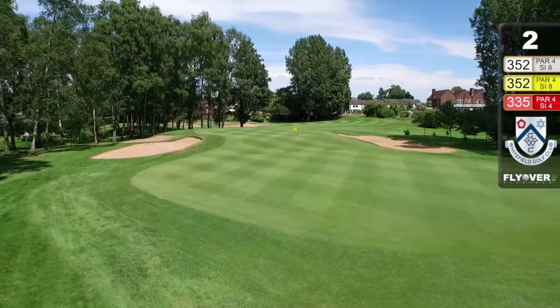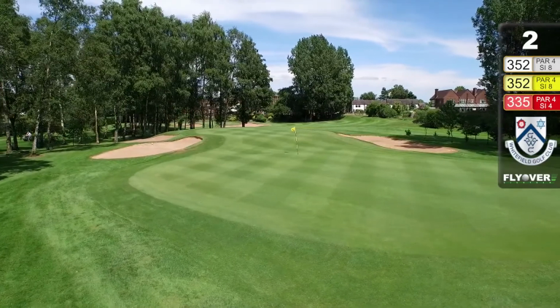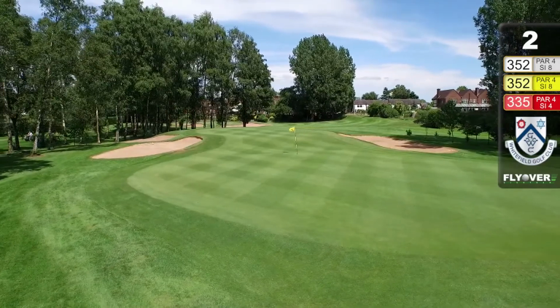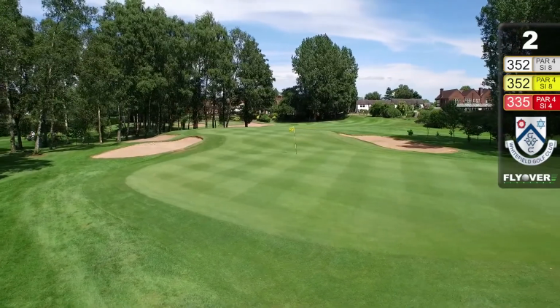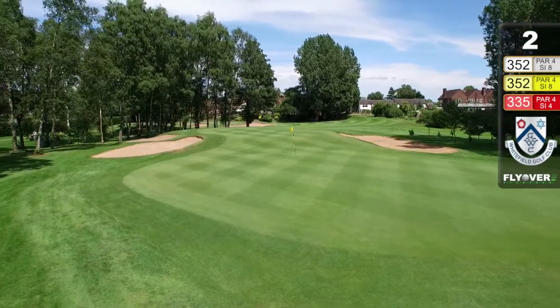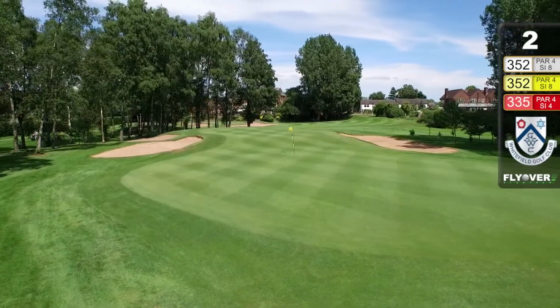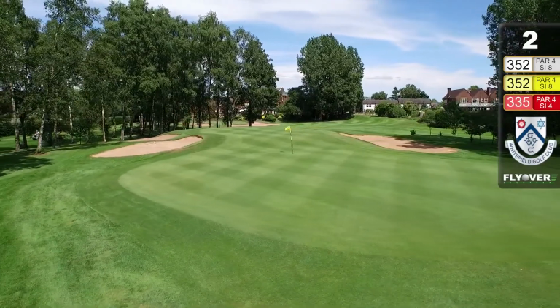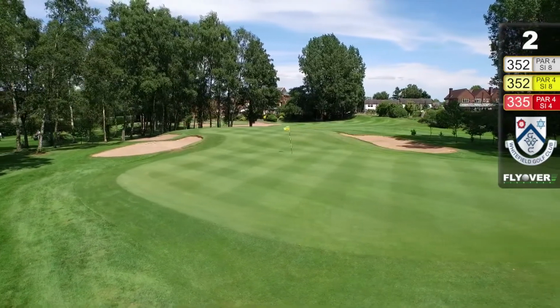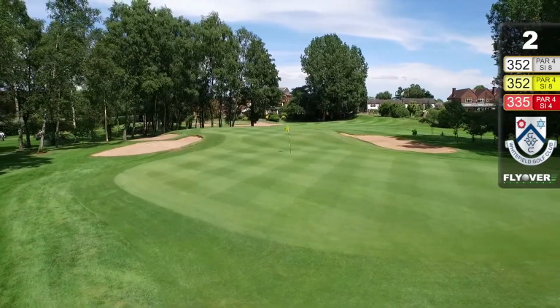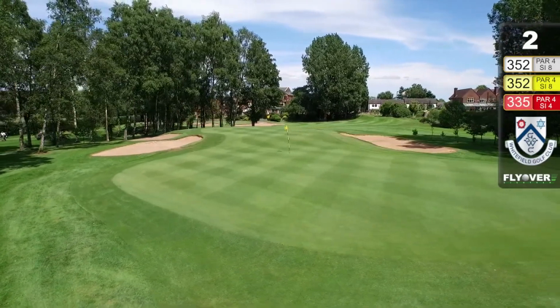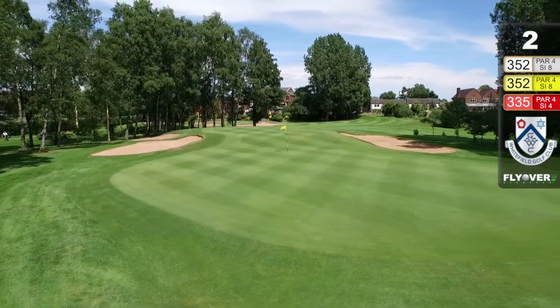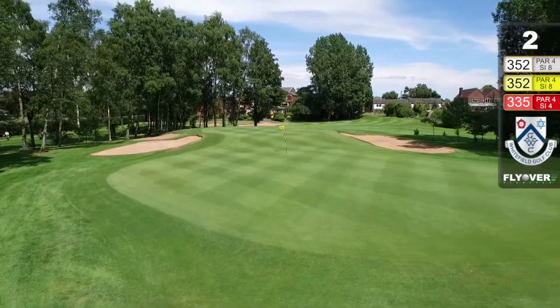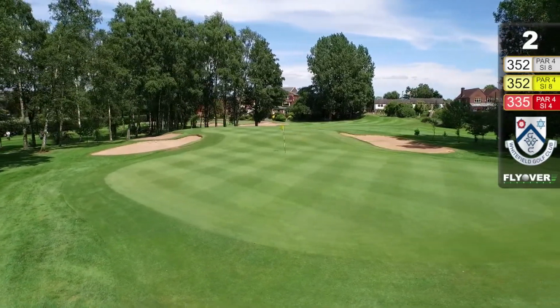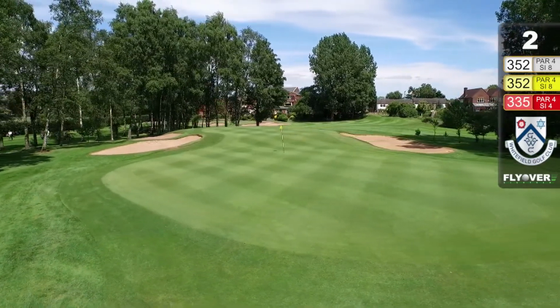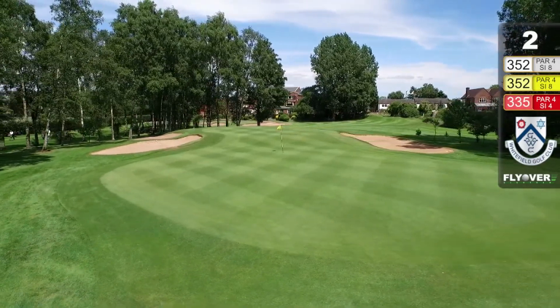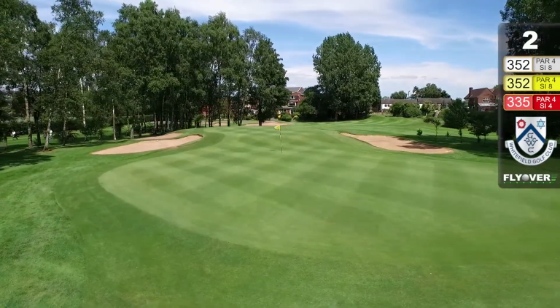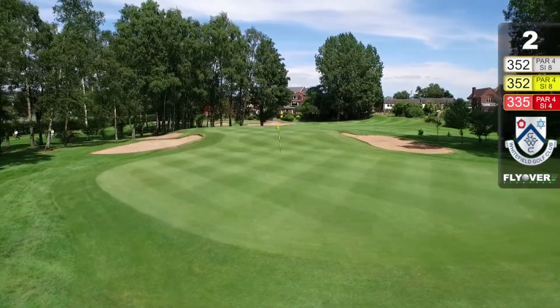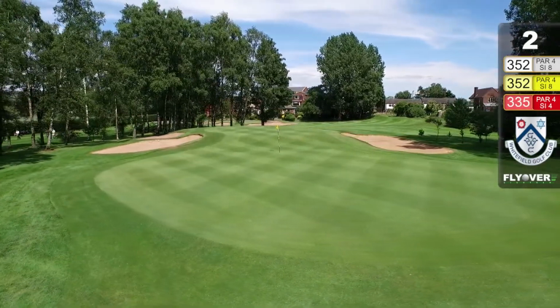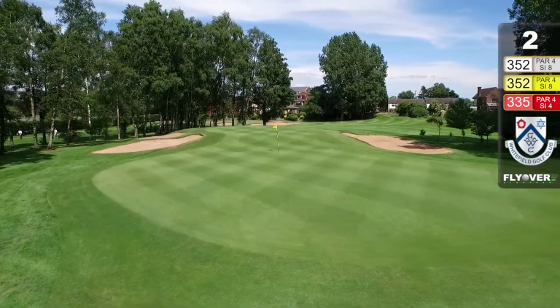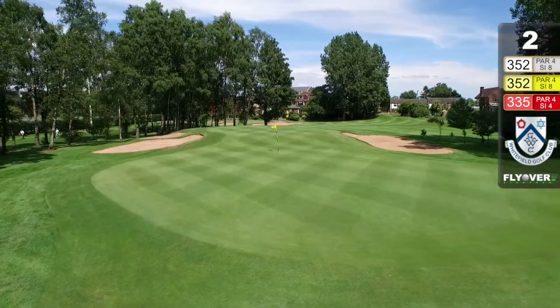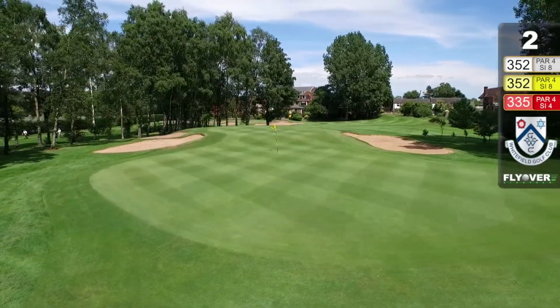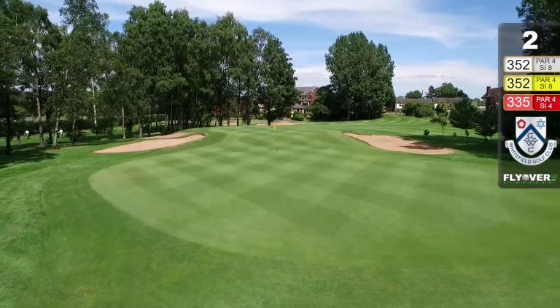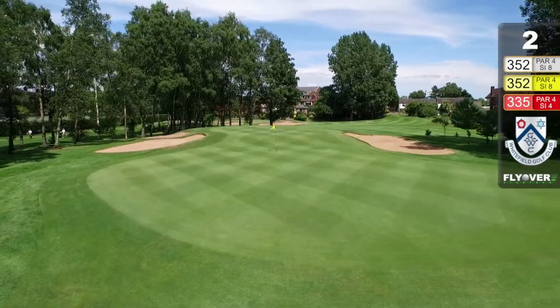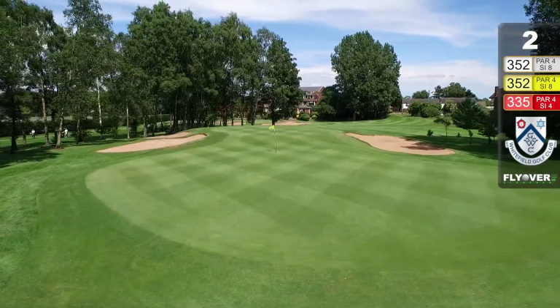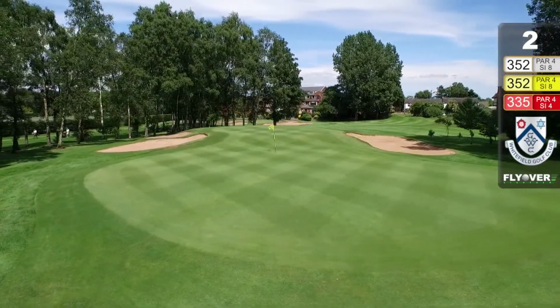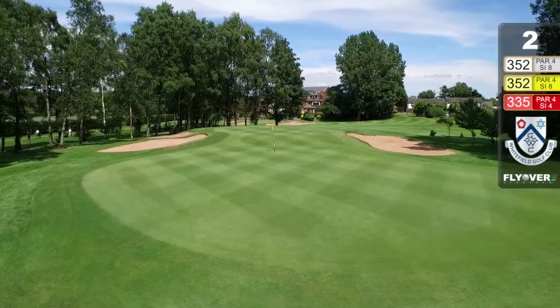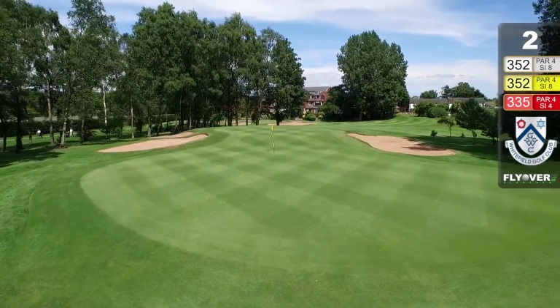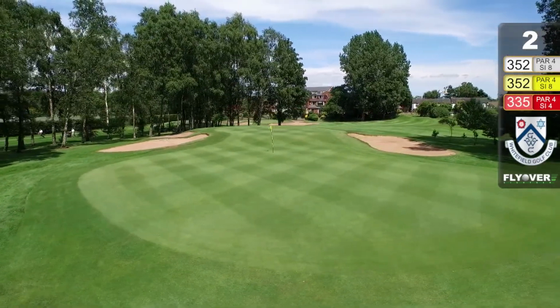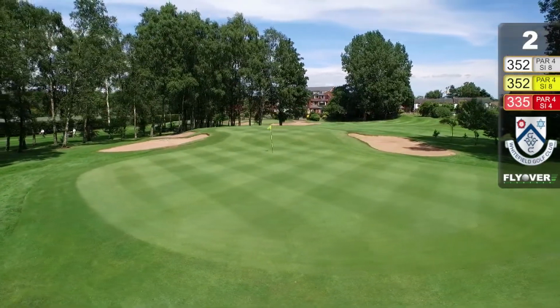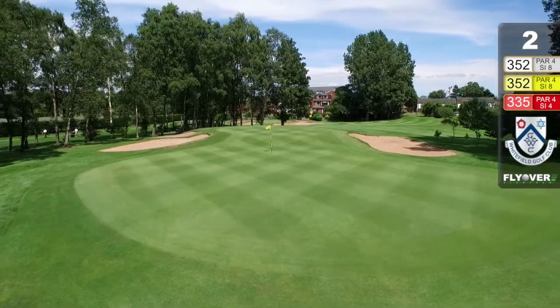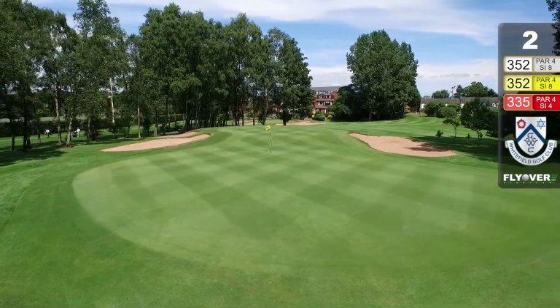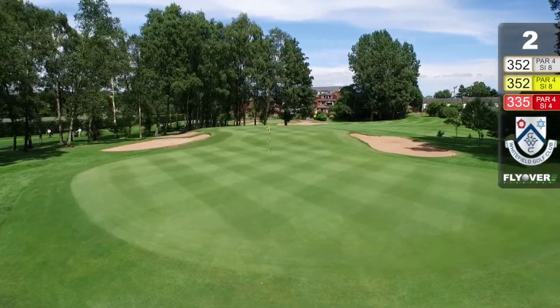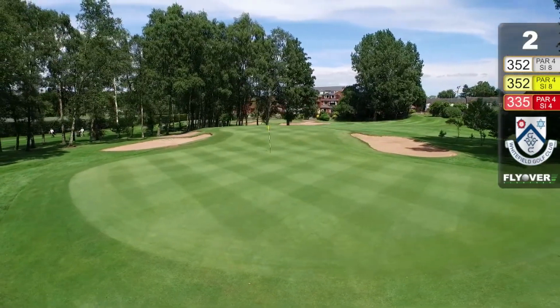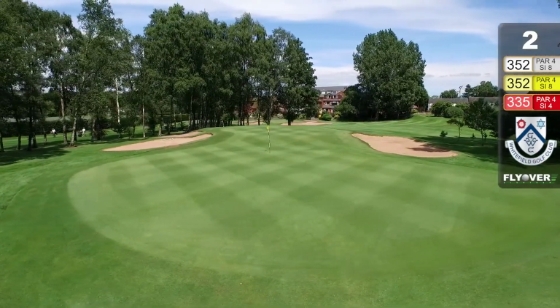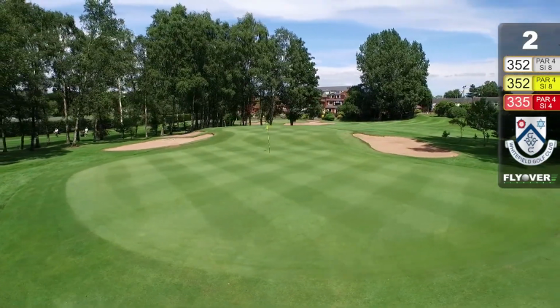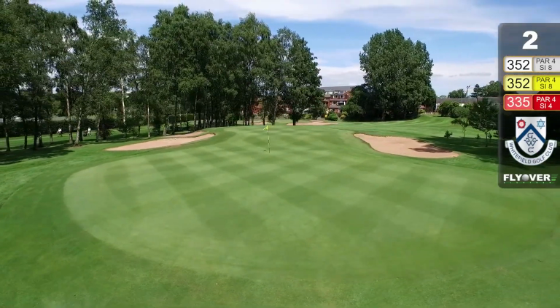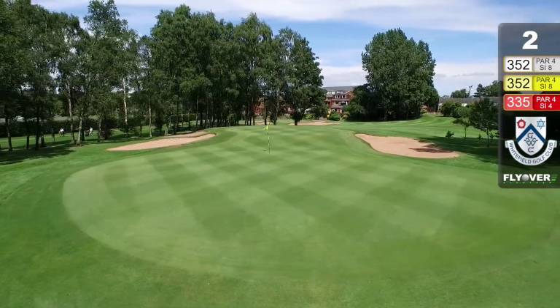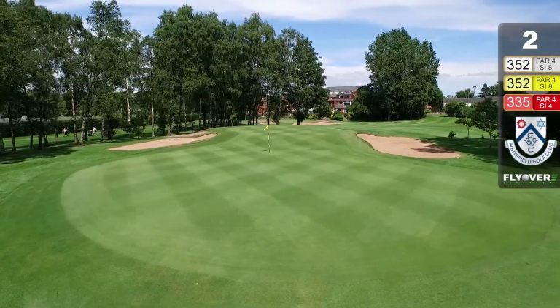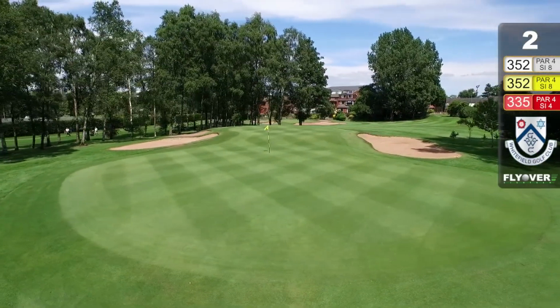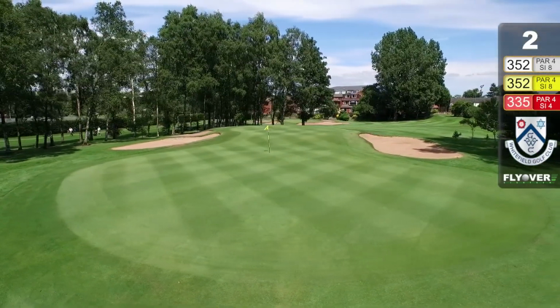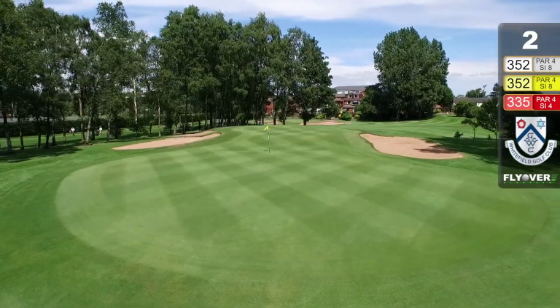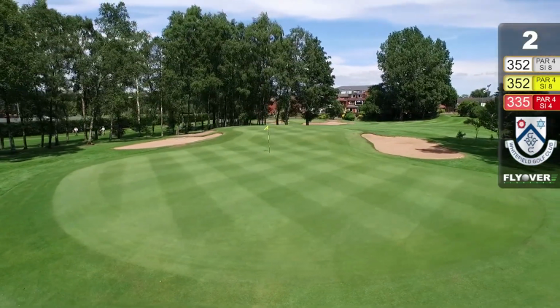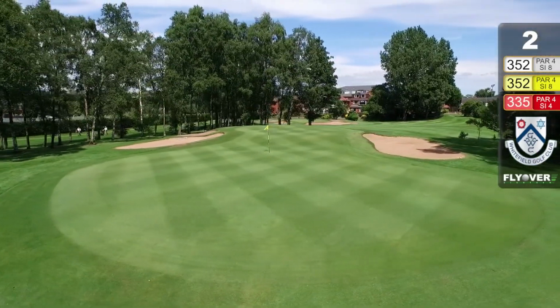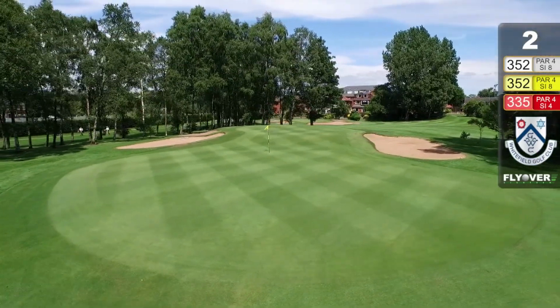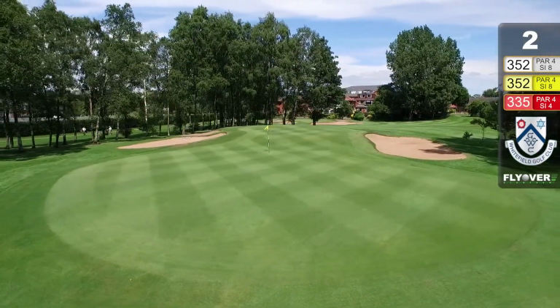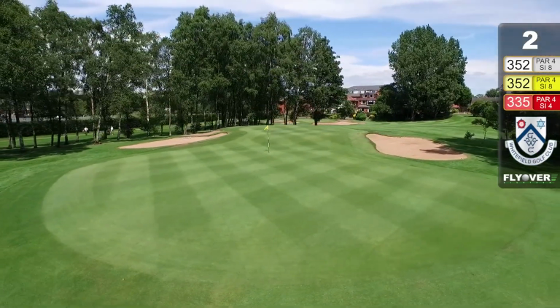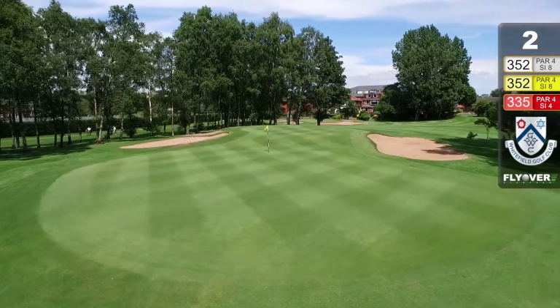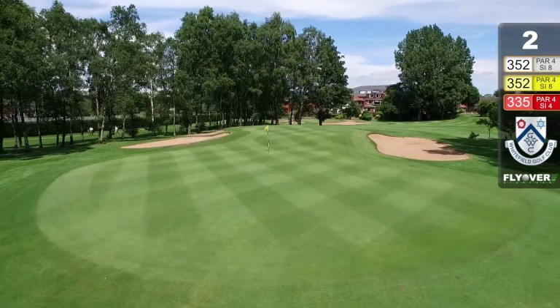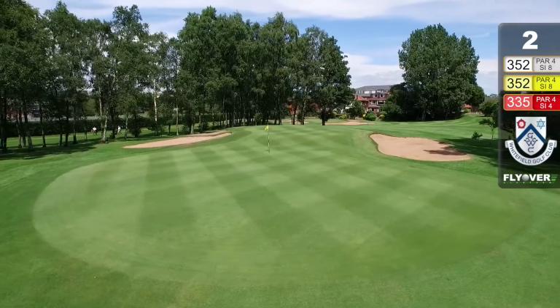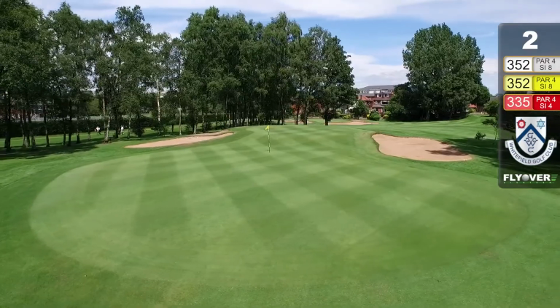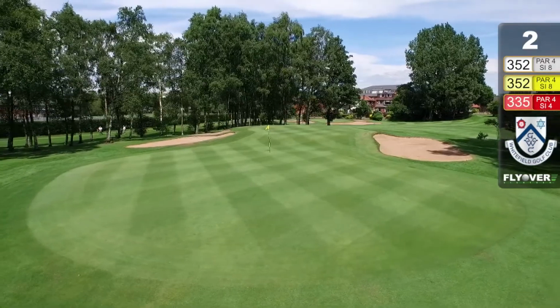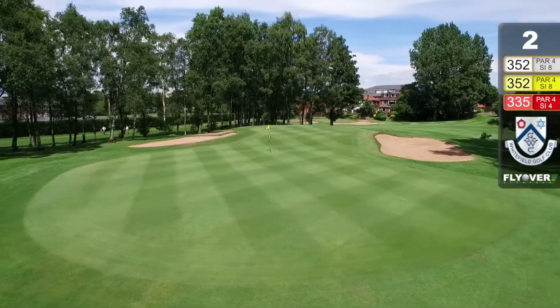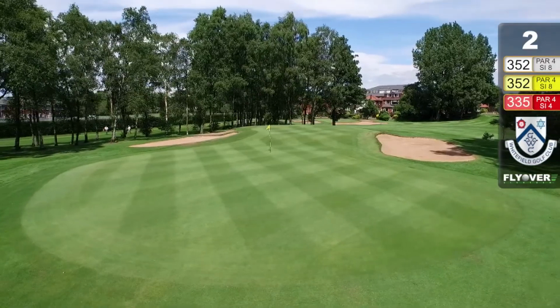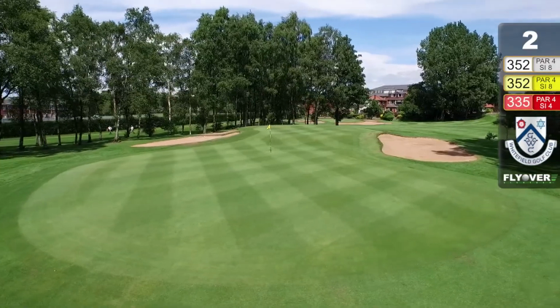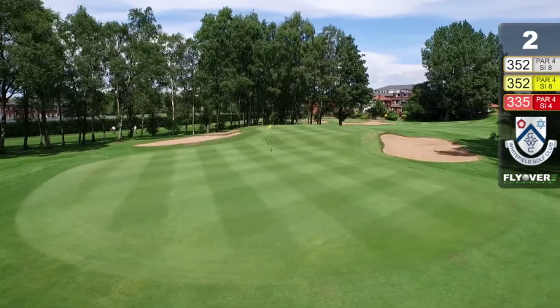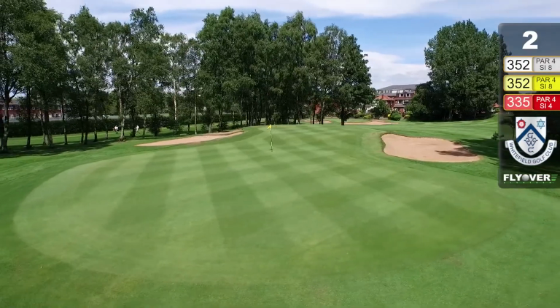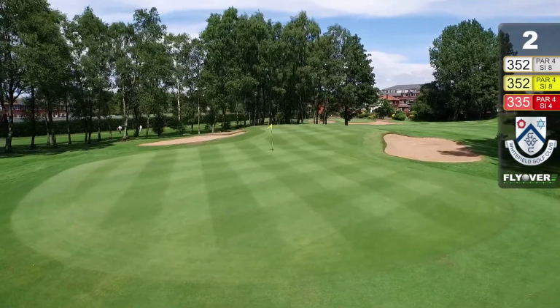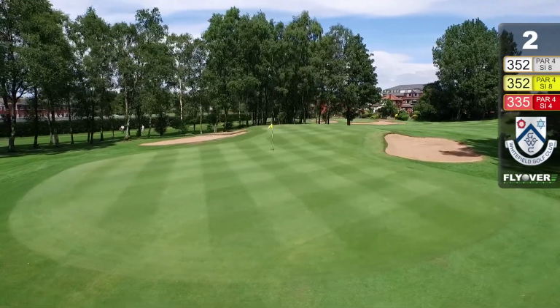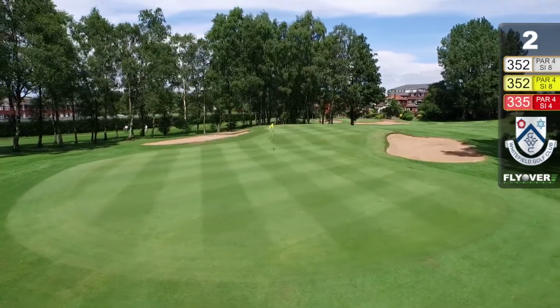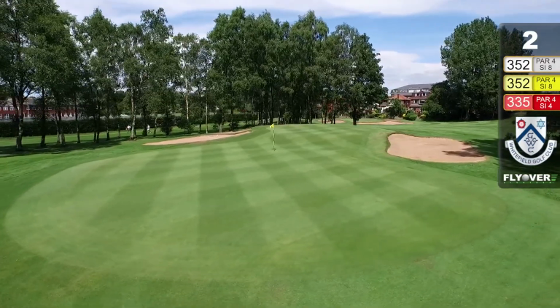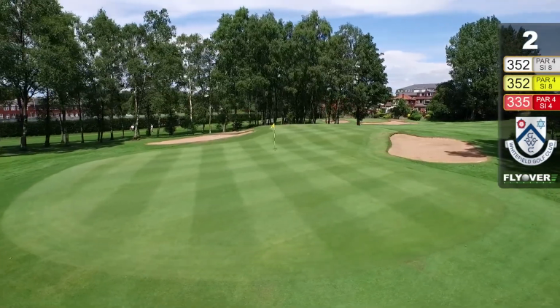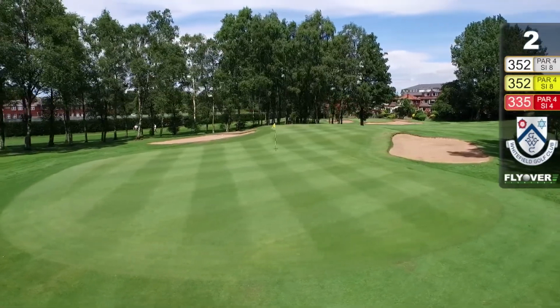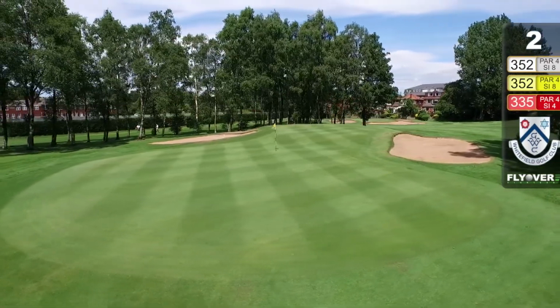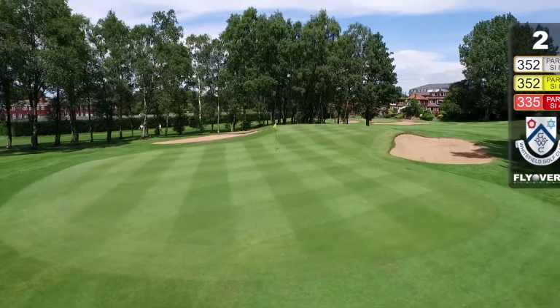The green slopes a little bit left to right, with a bit of a ridge running through the middle — but a nice, pleasant, powerful hole.